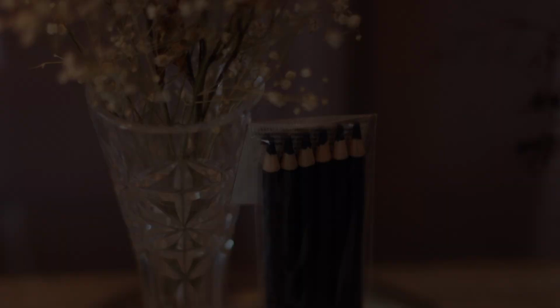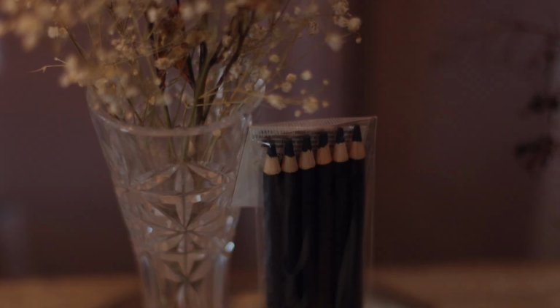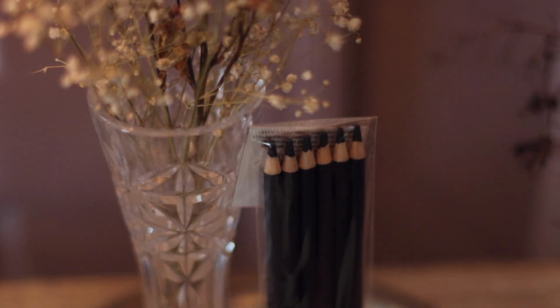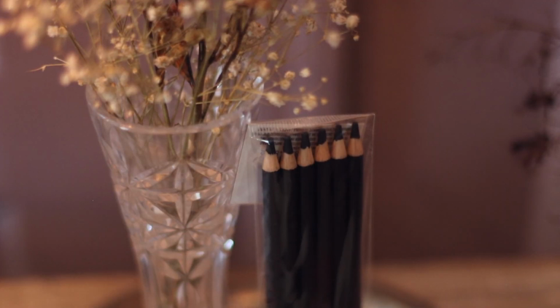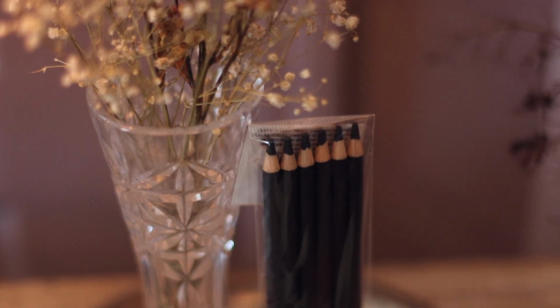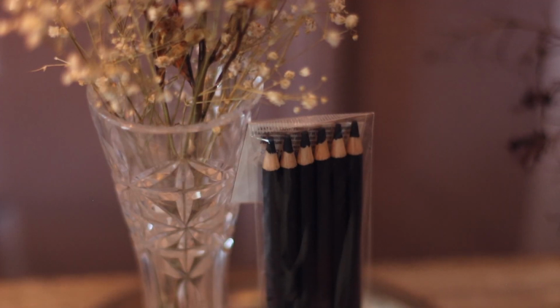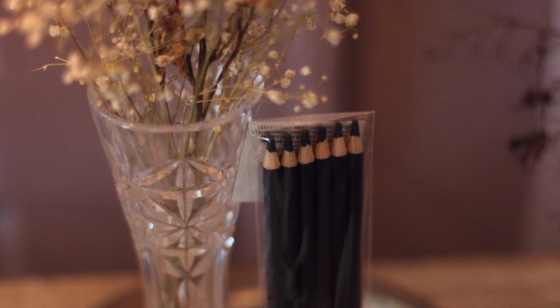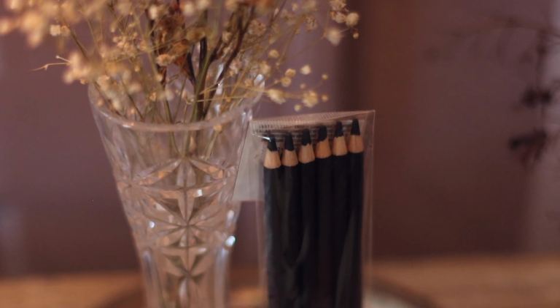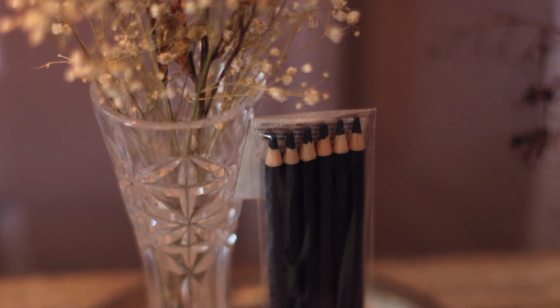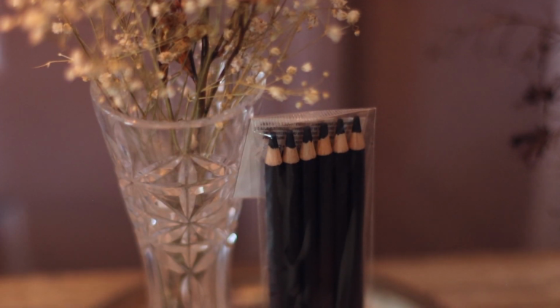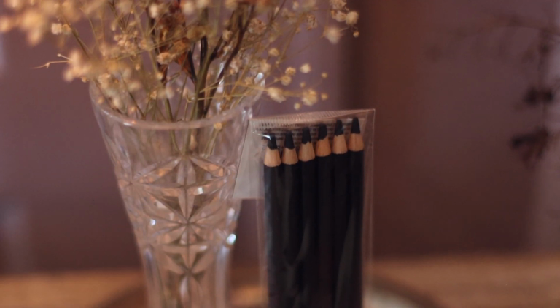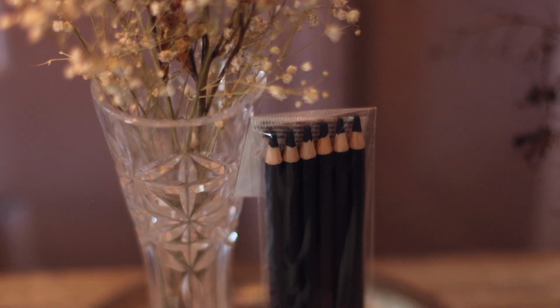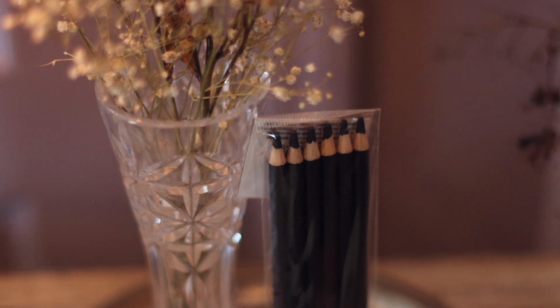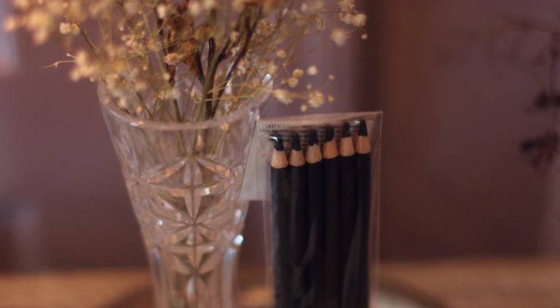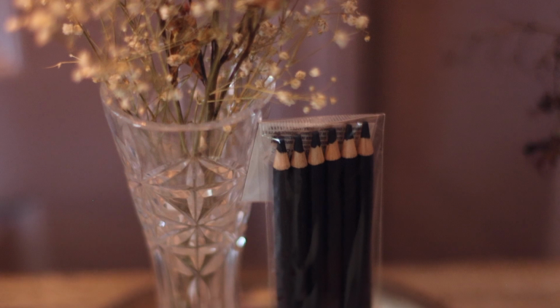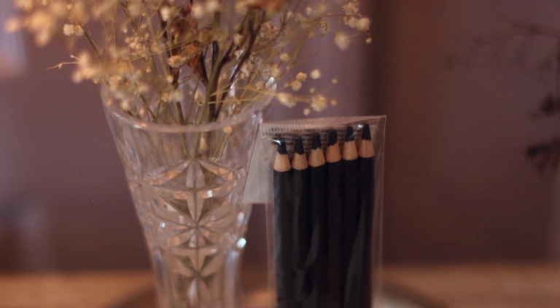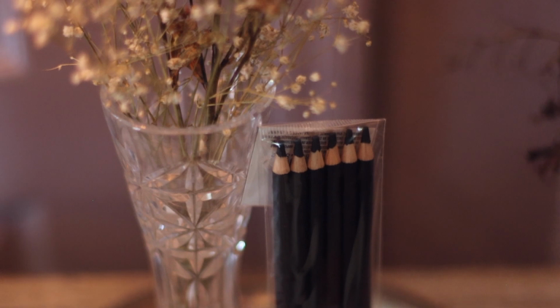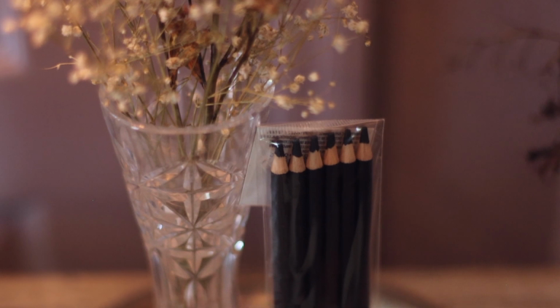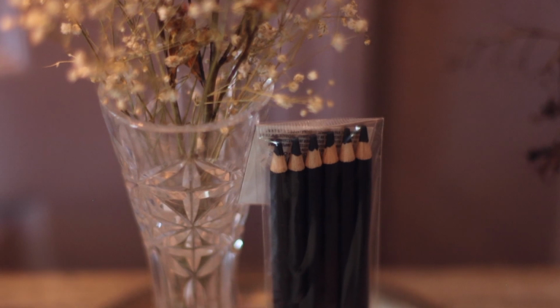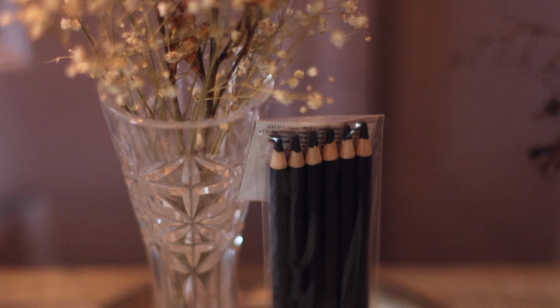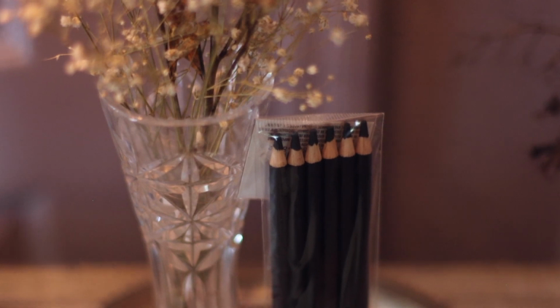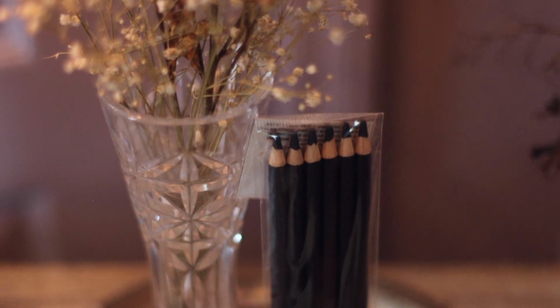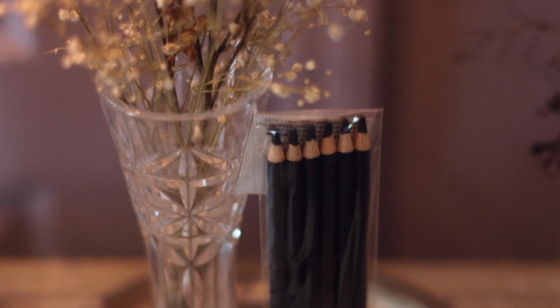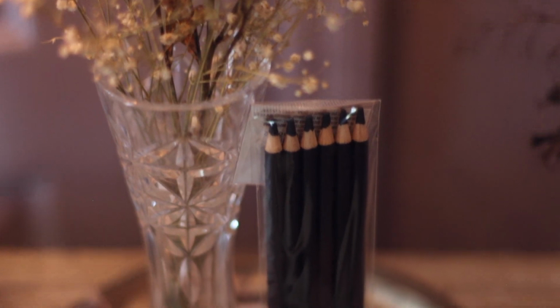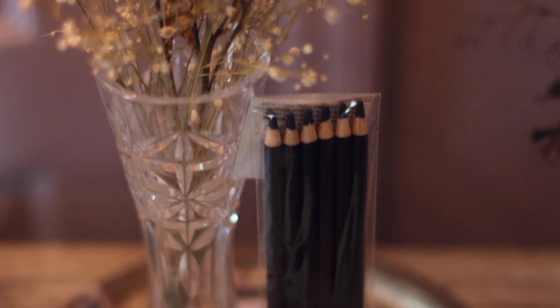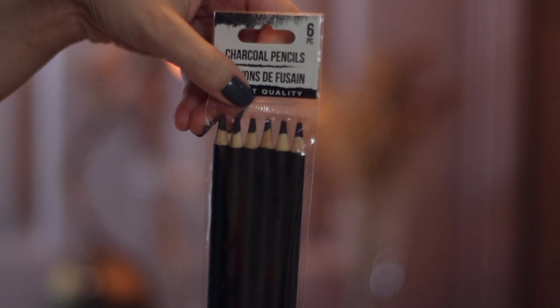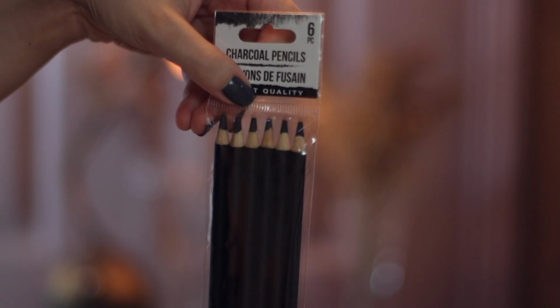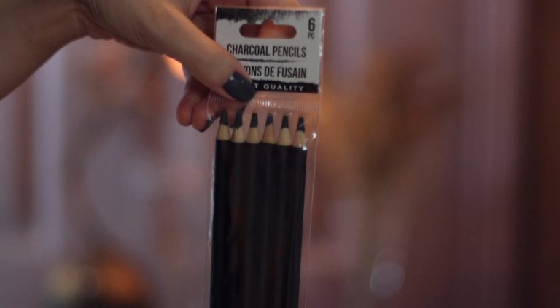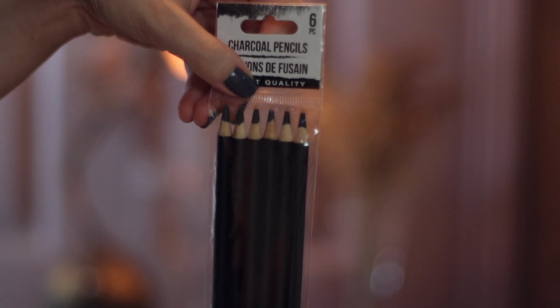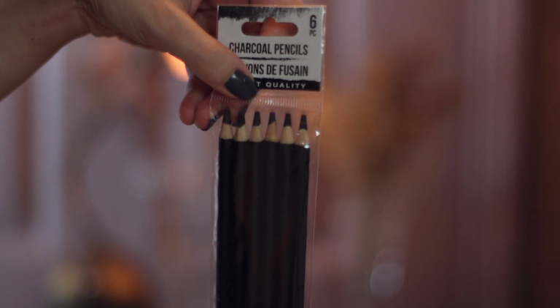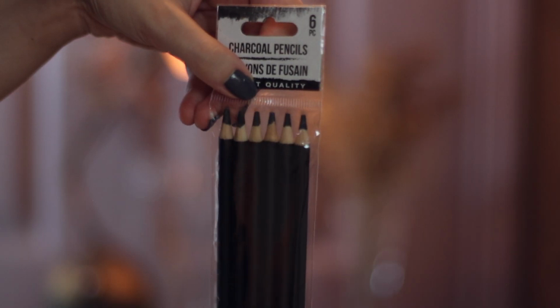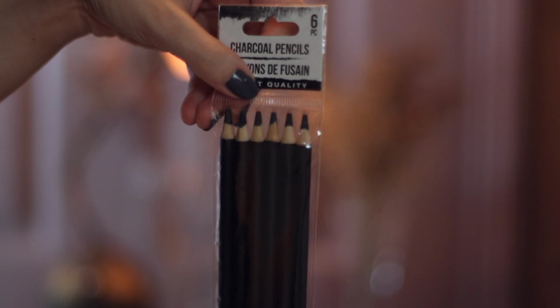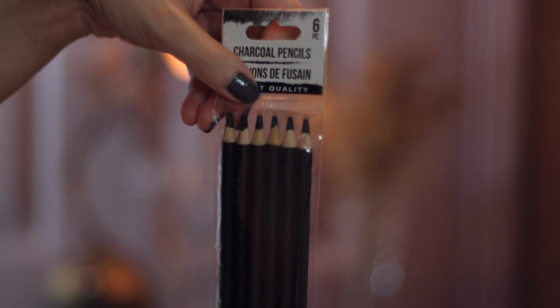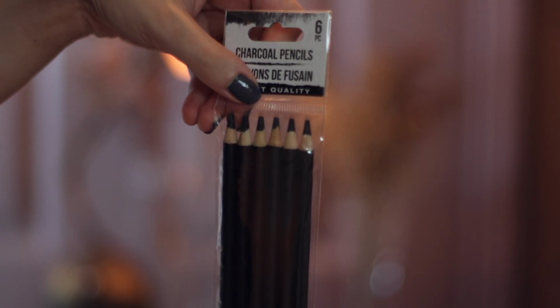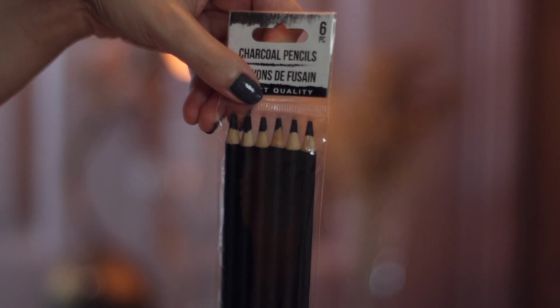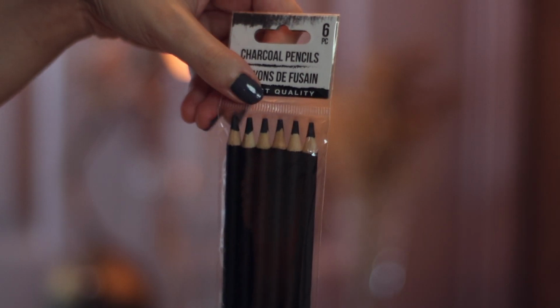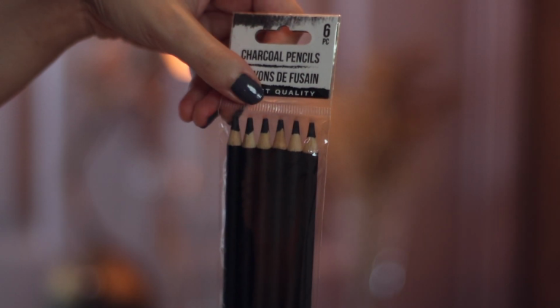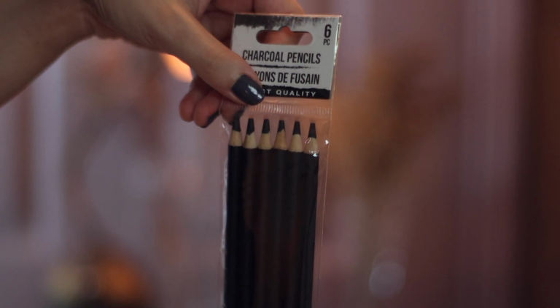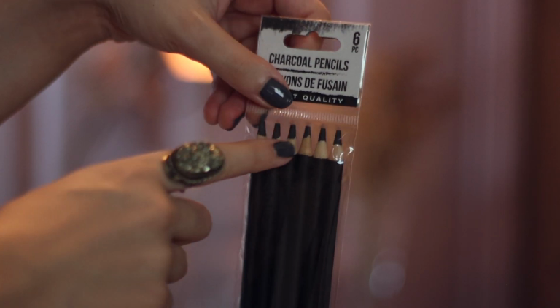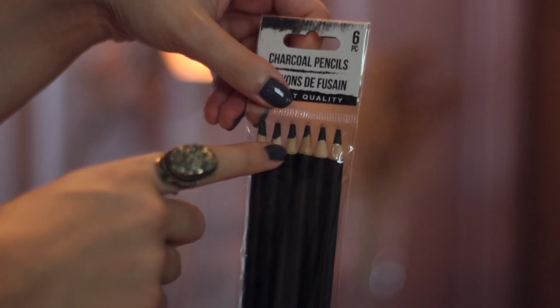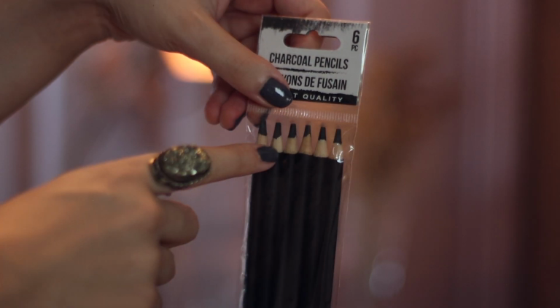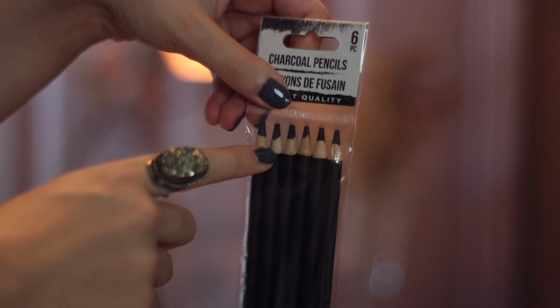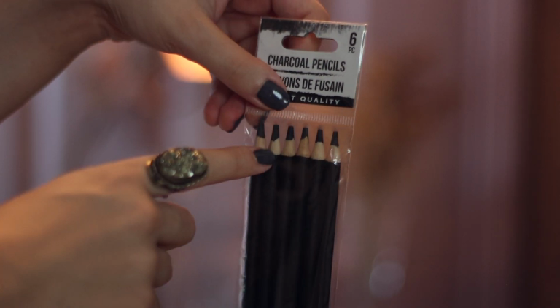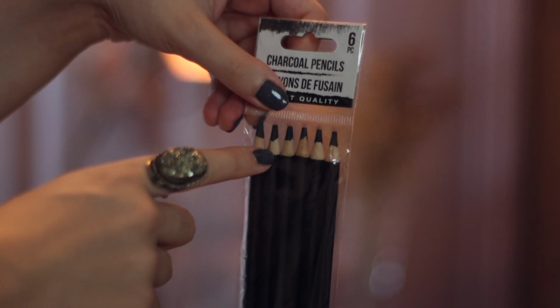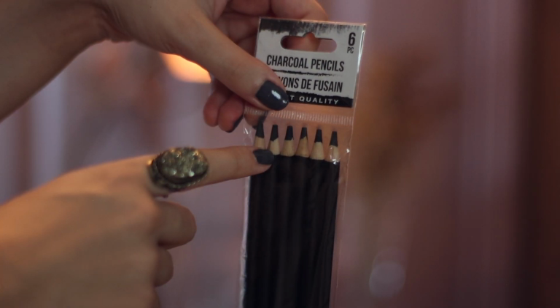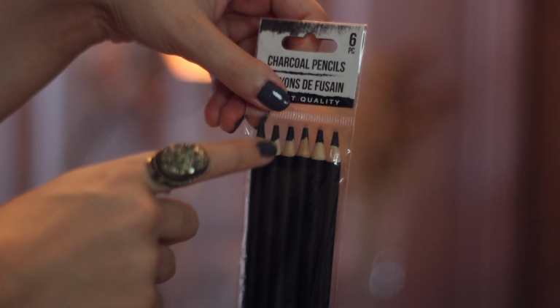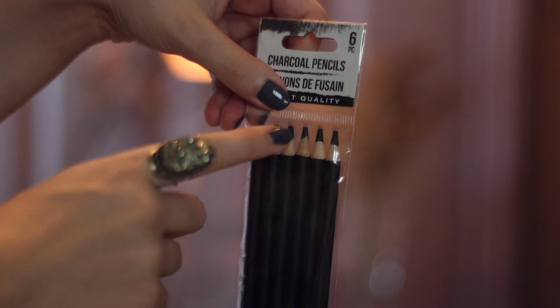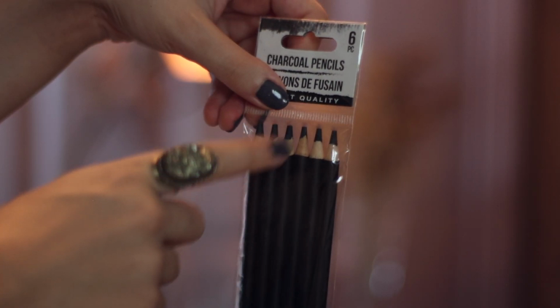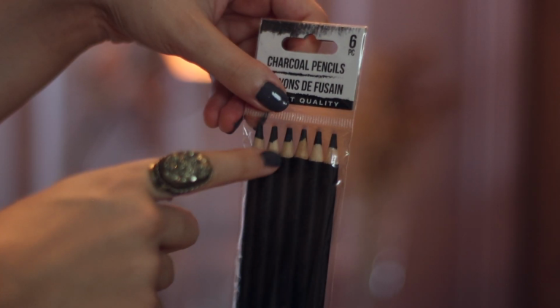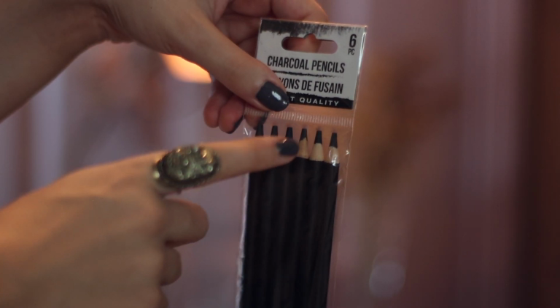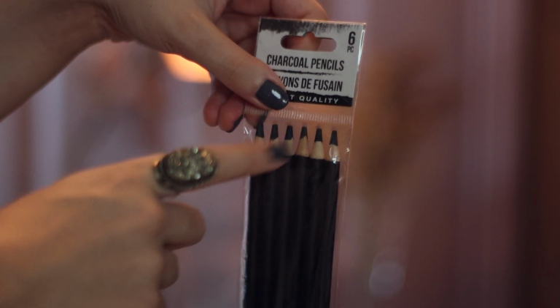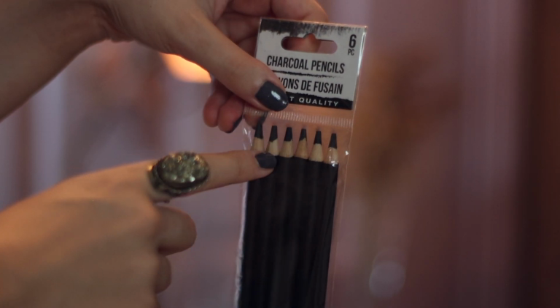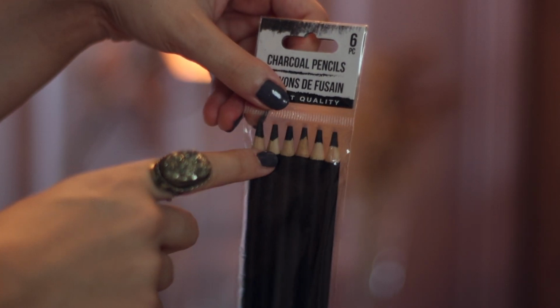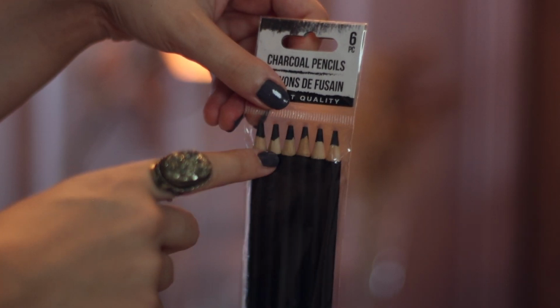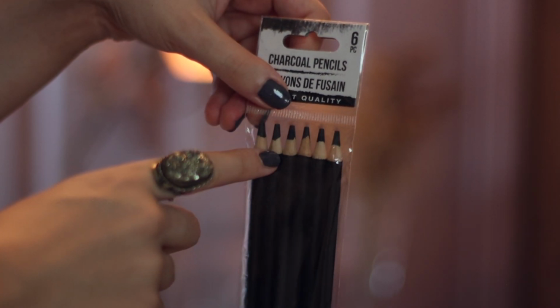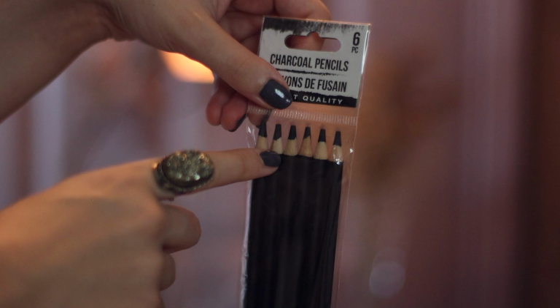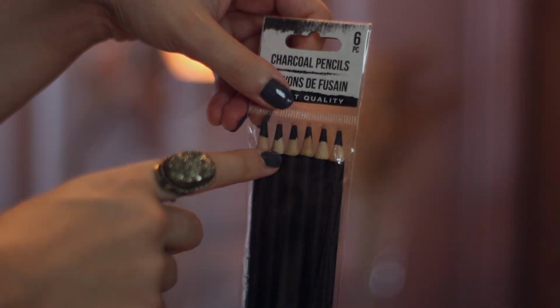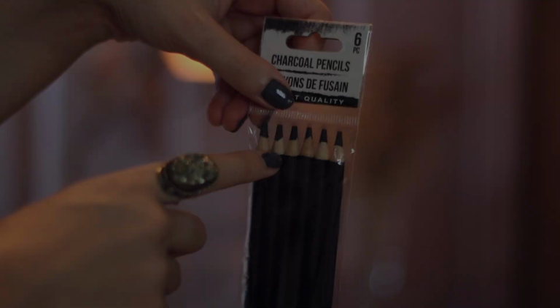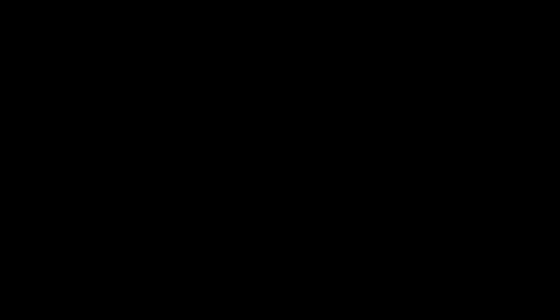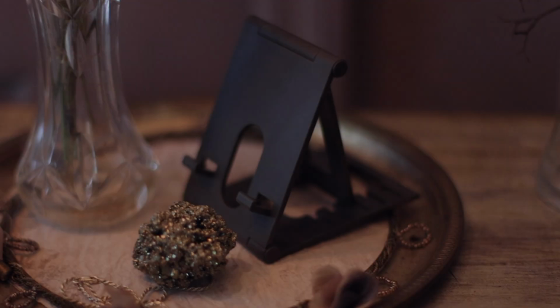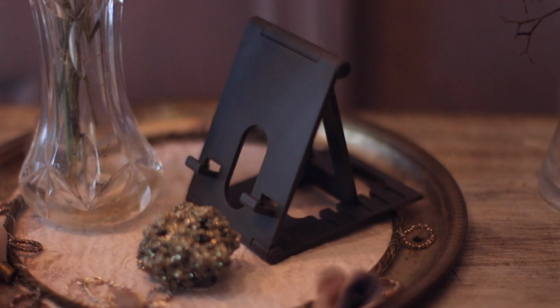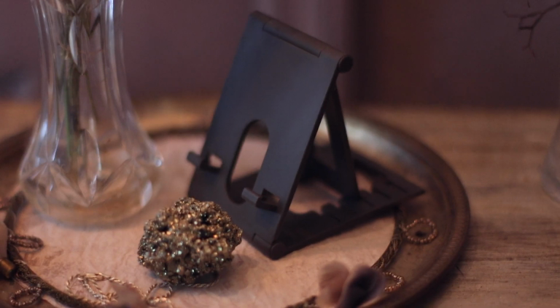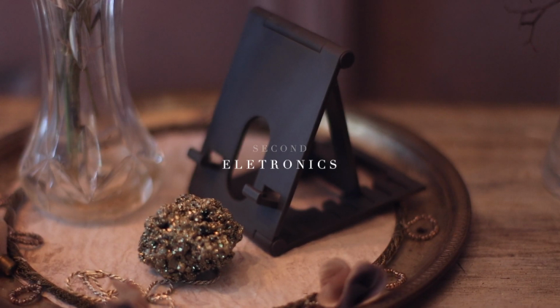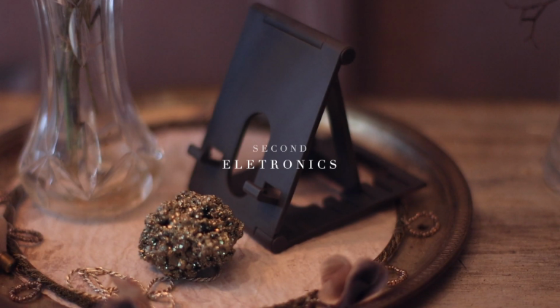I also found these charcoal pencils, and these are perfect for creating moody art pieces that I plan to do in the future.